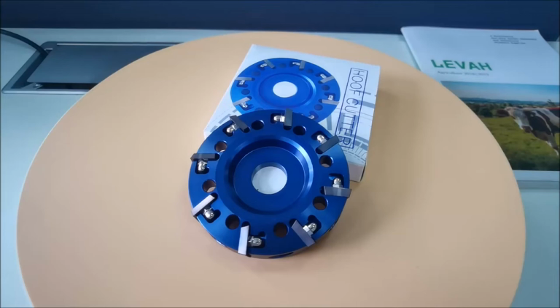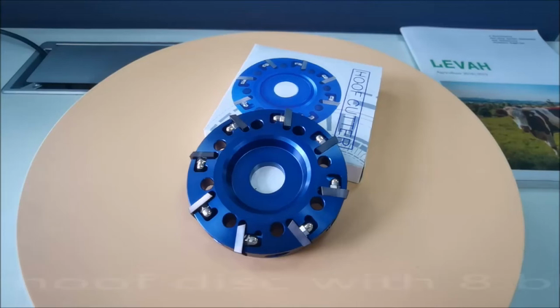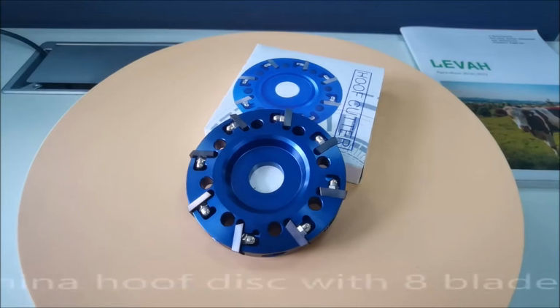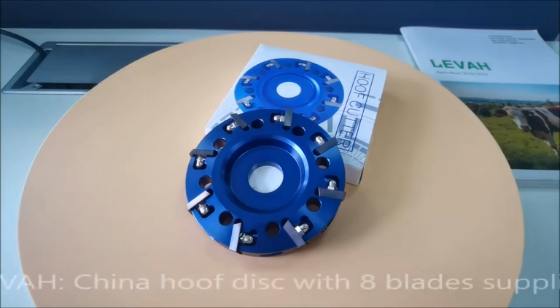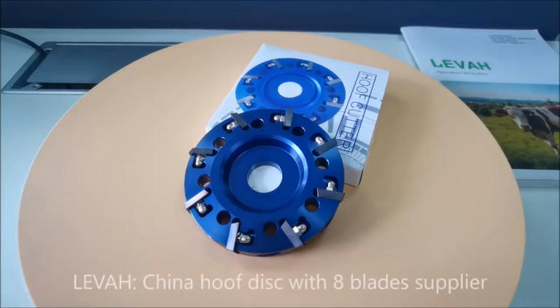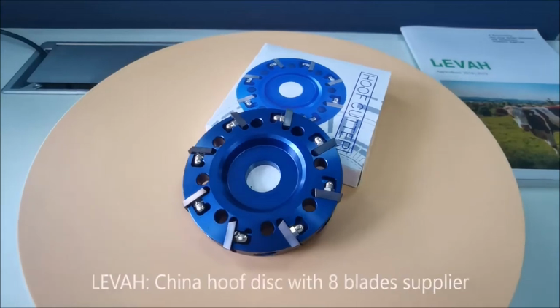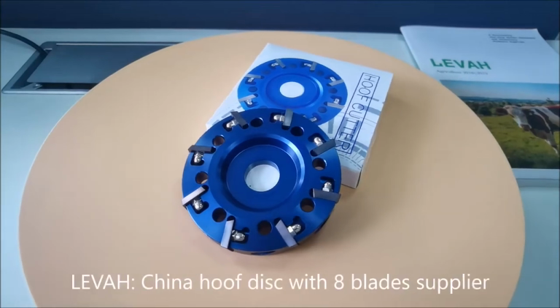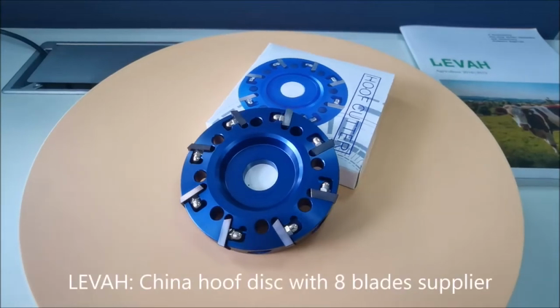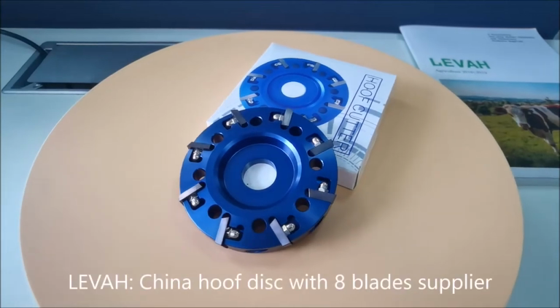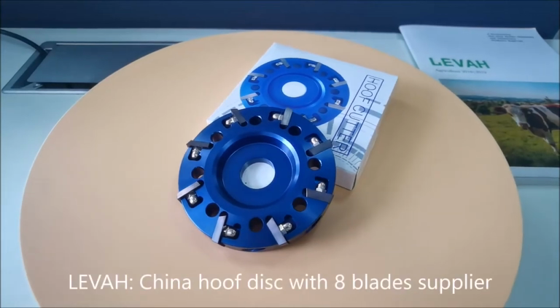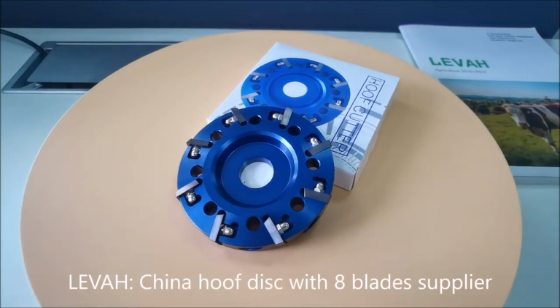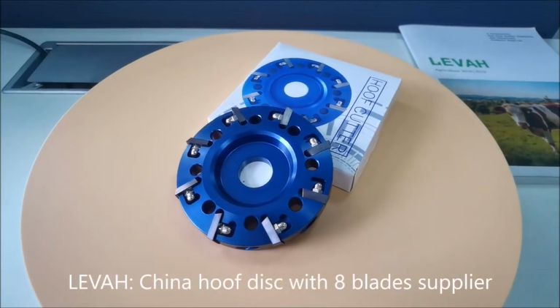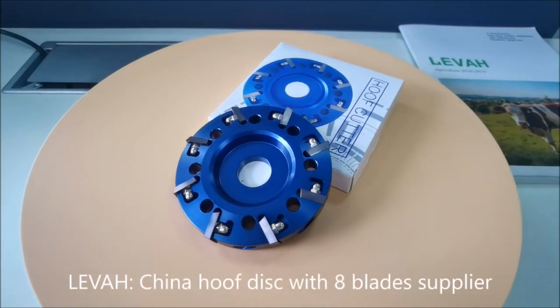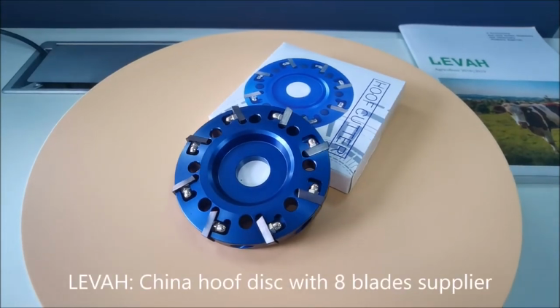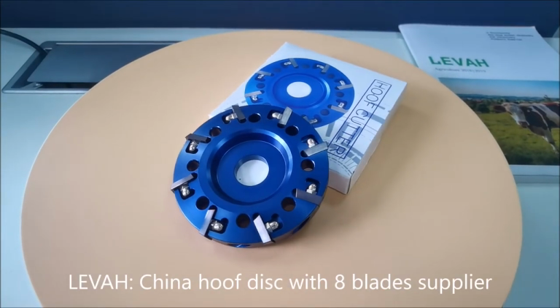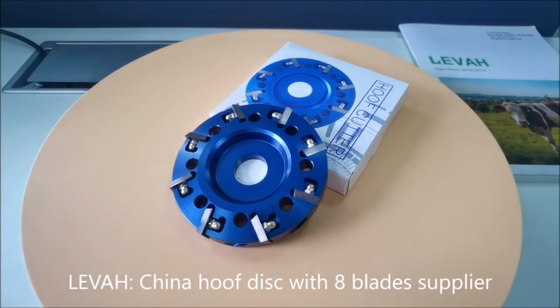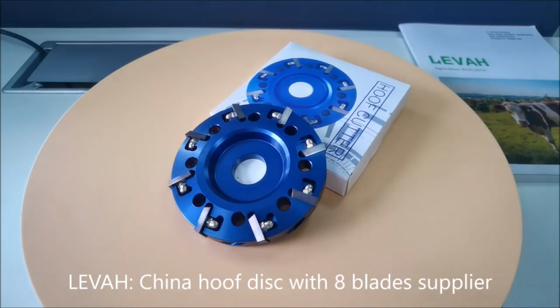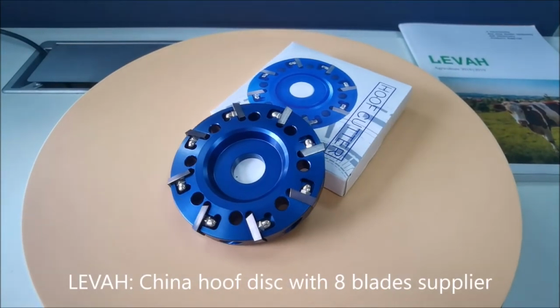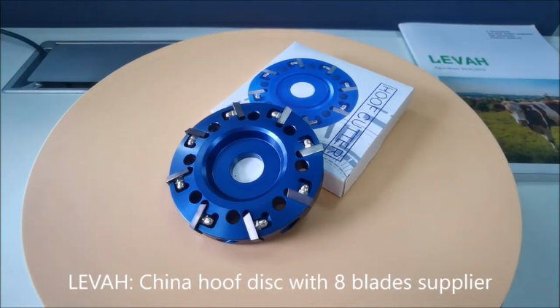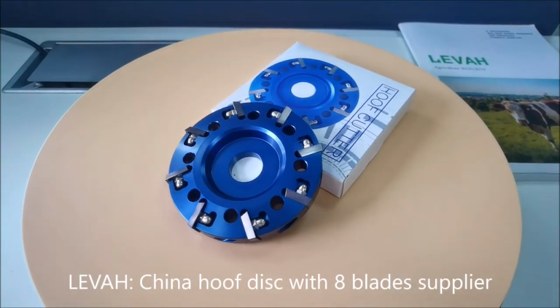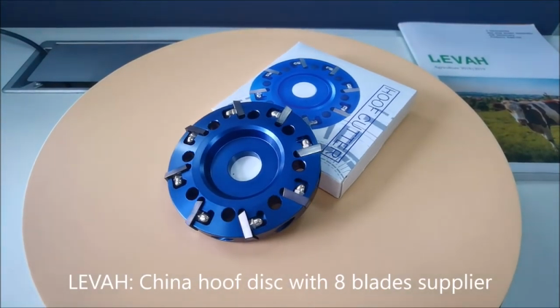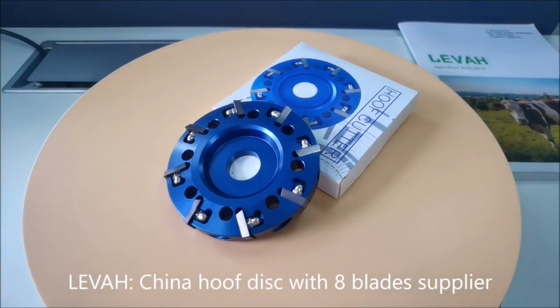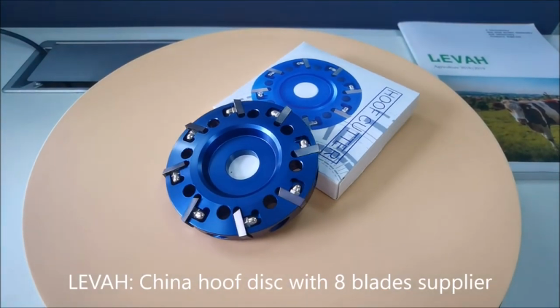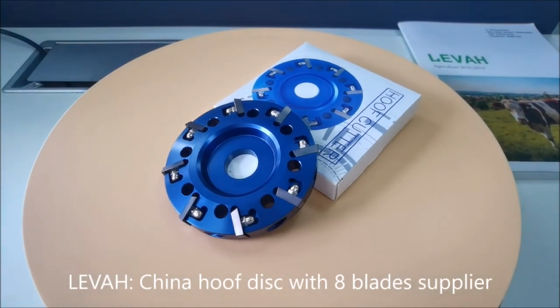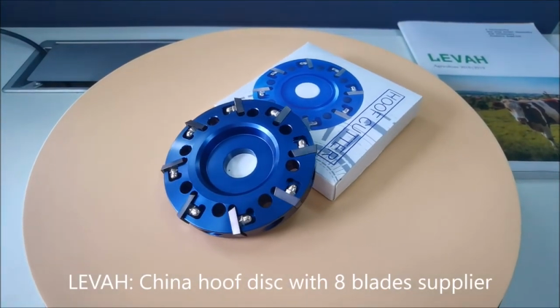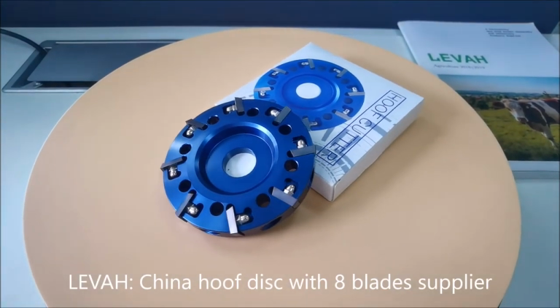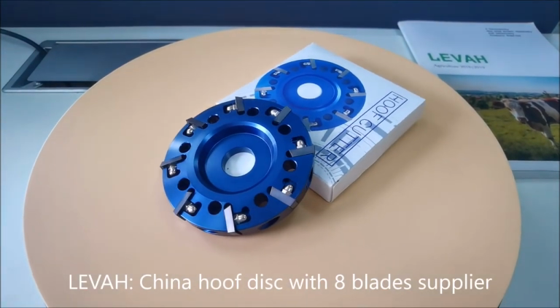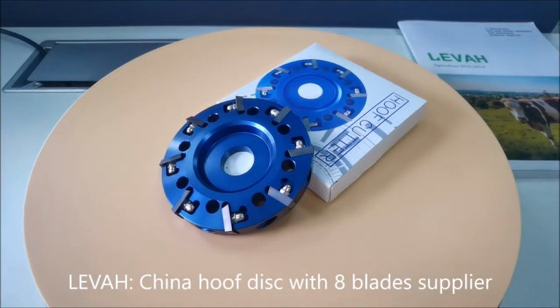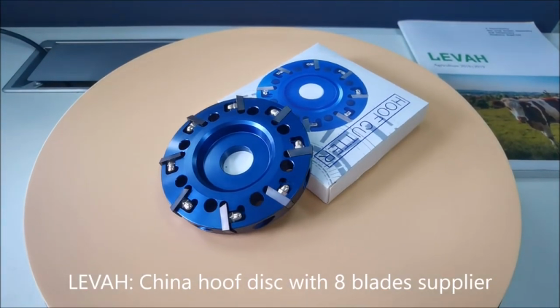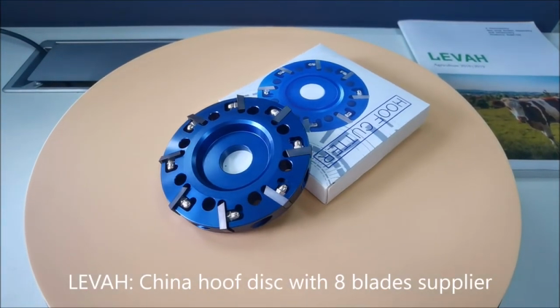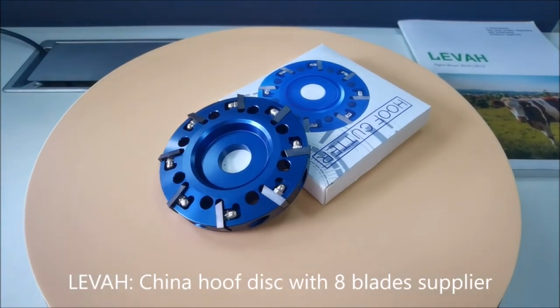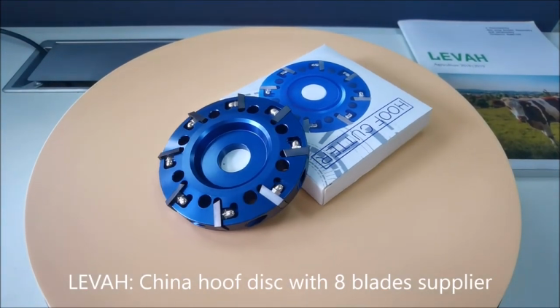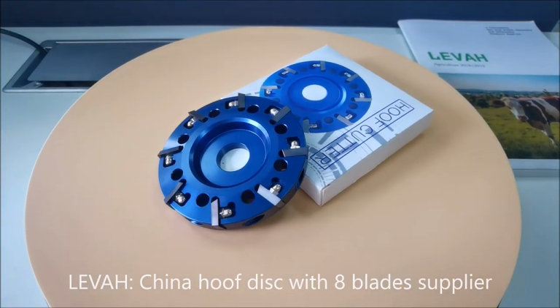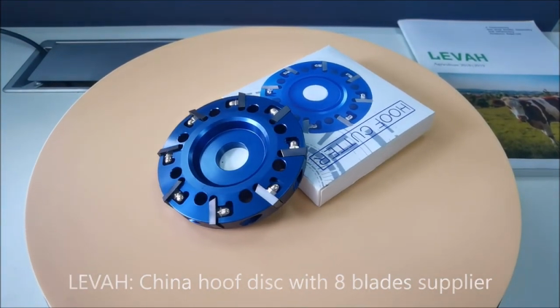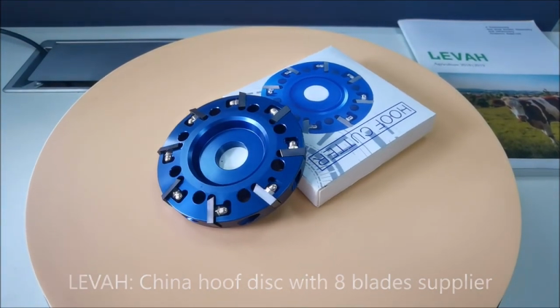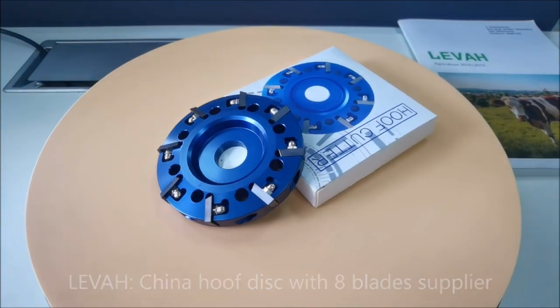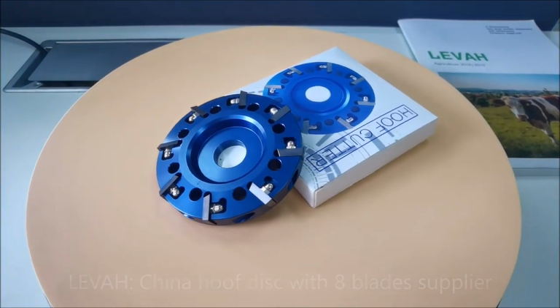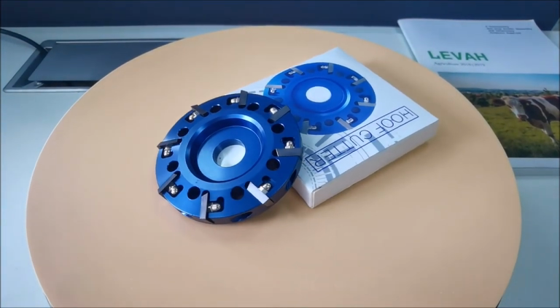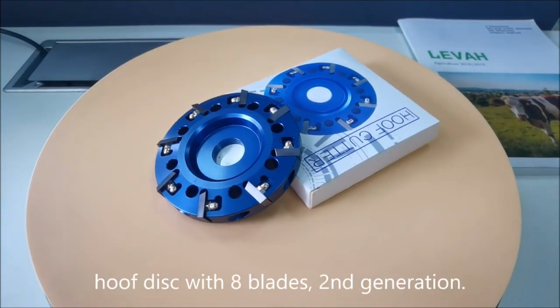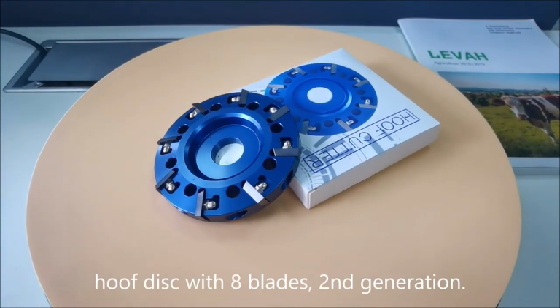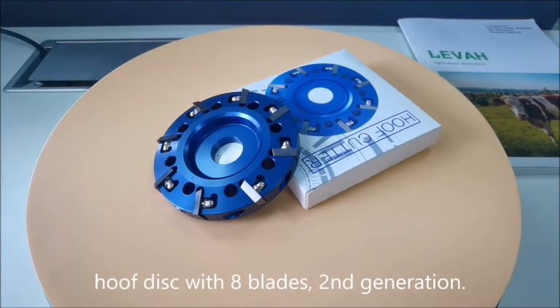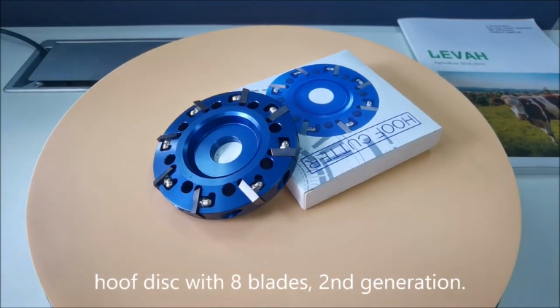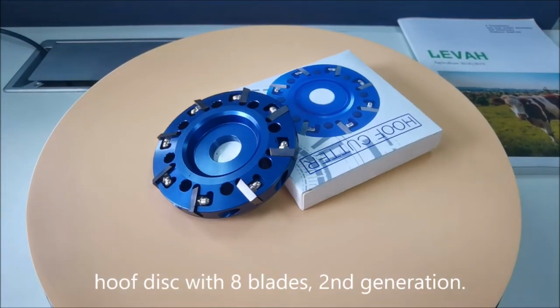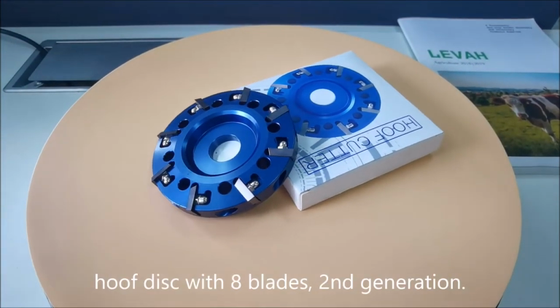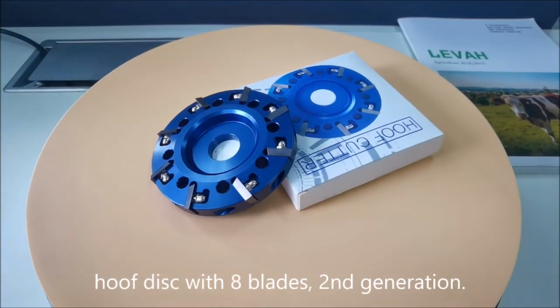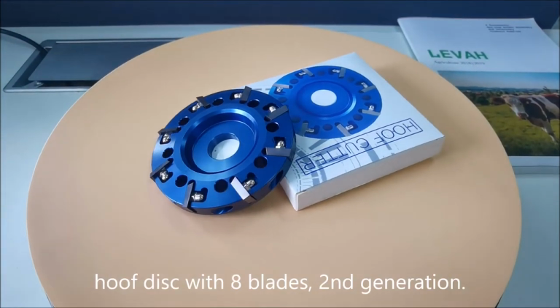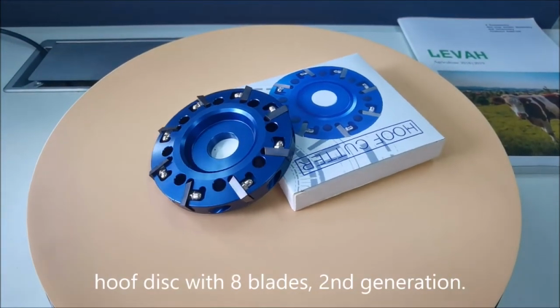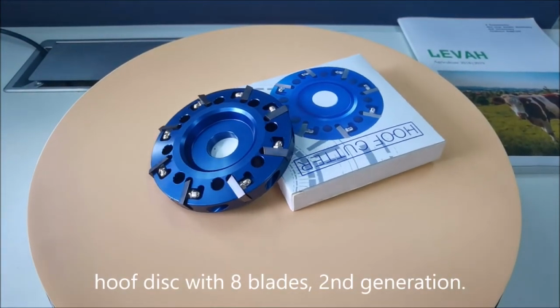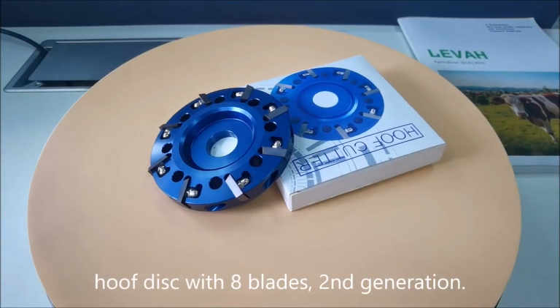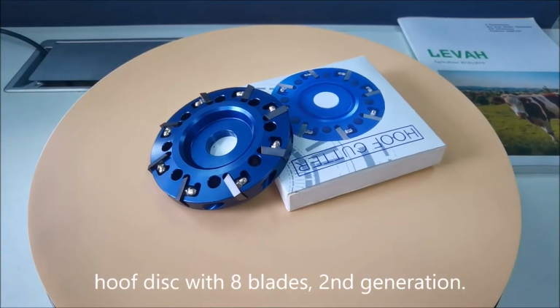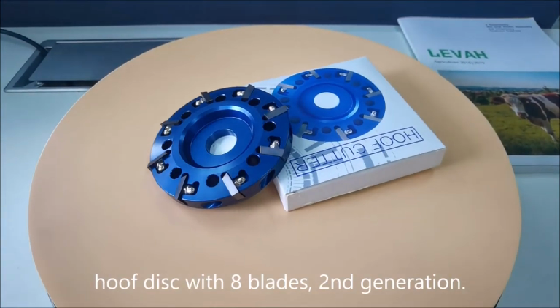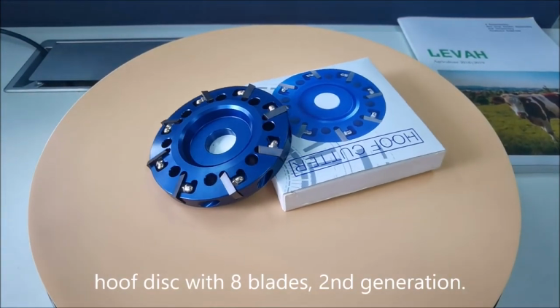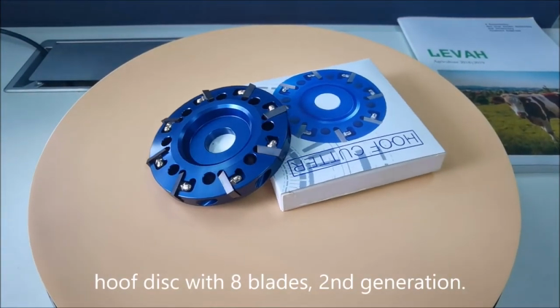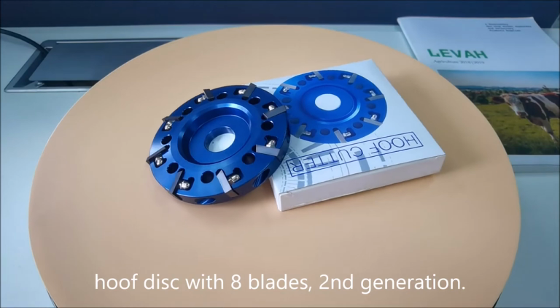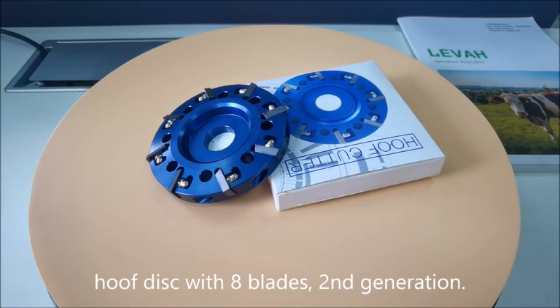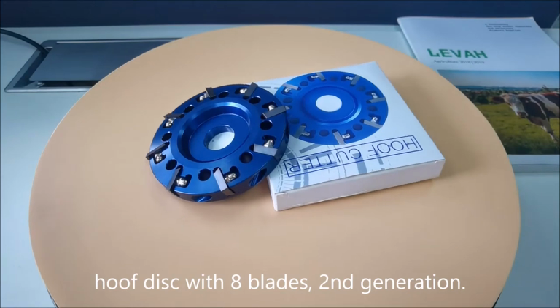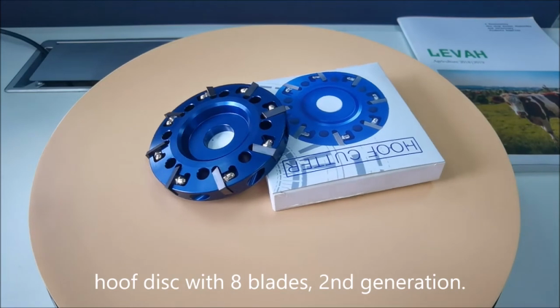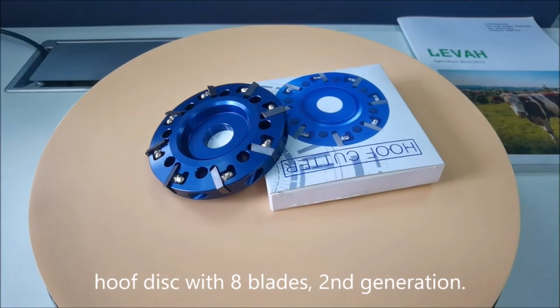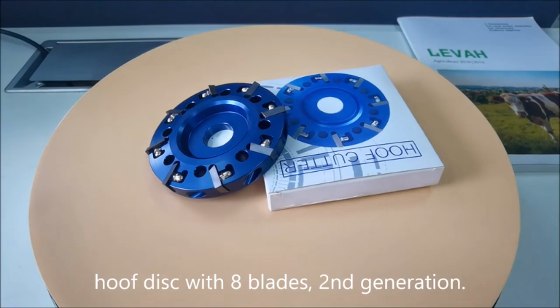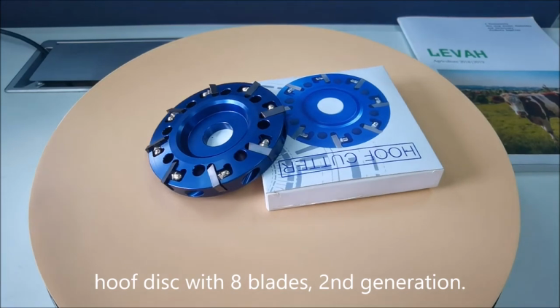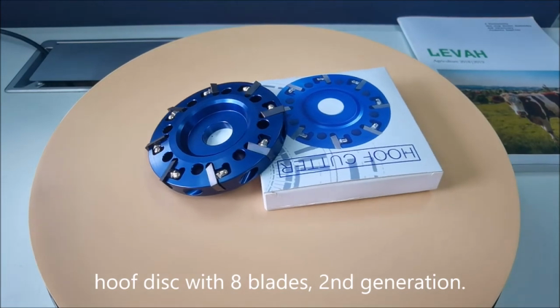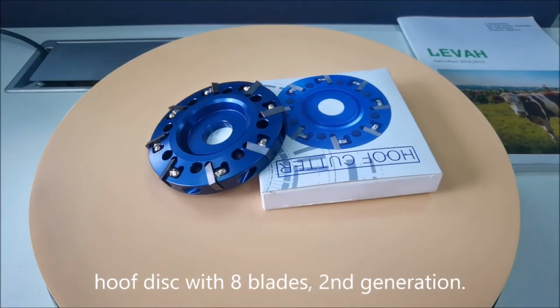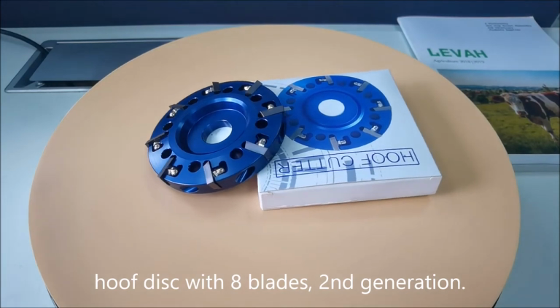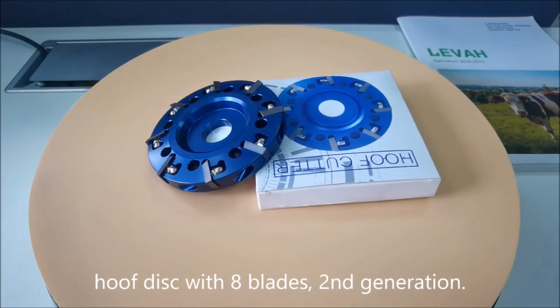Leva. China Hoof Disc with 8 Blades Supplier — Hoof disc with 8 blades, 2nd generation.